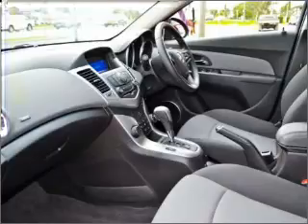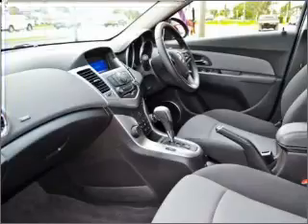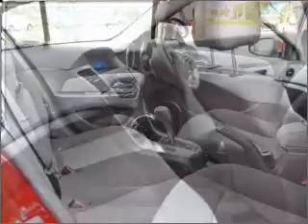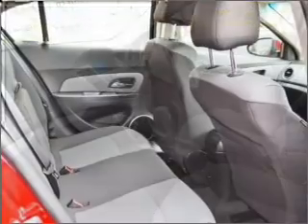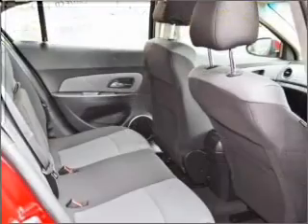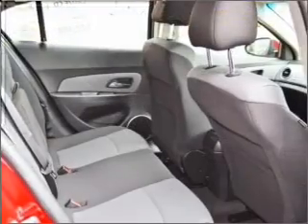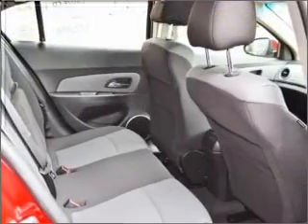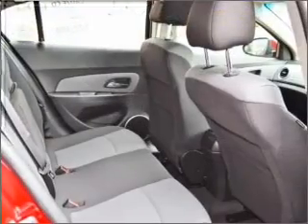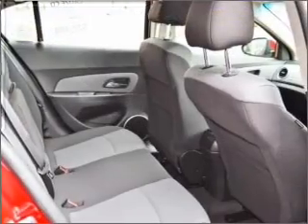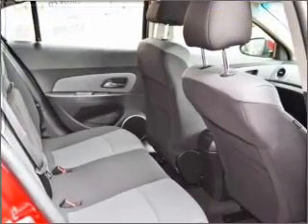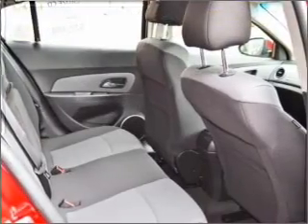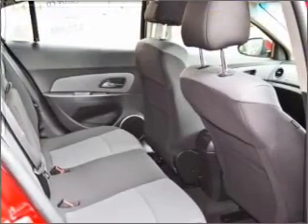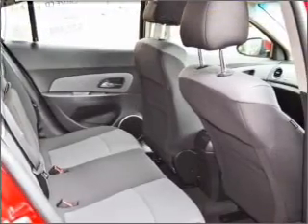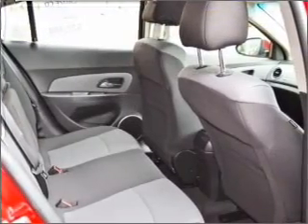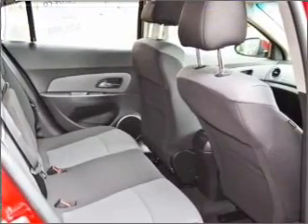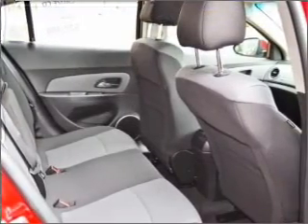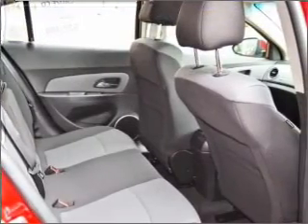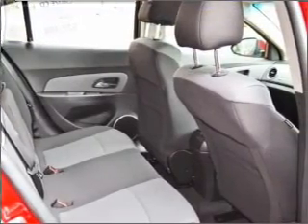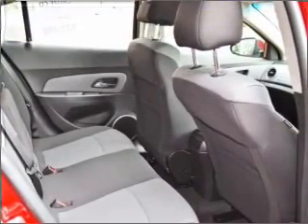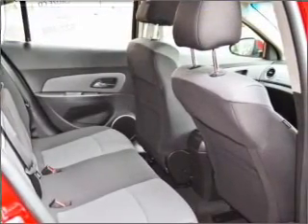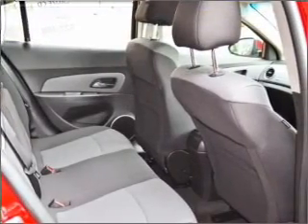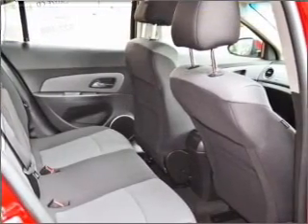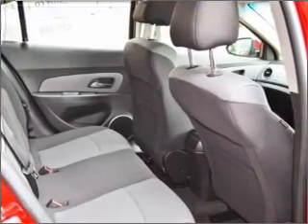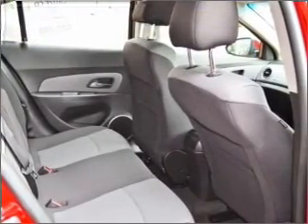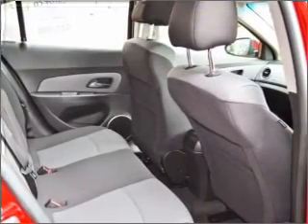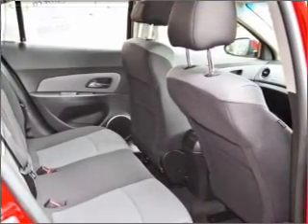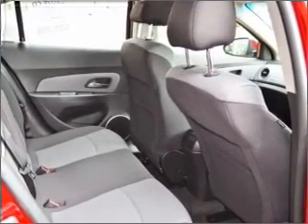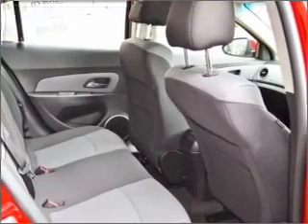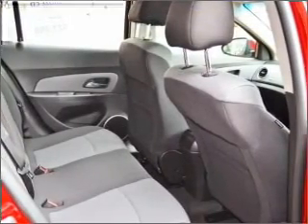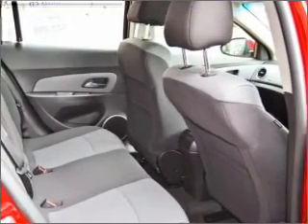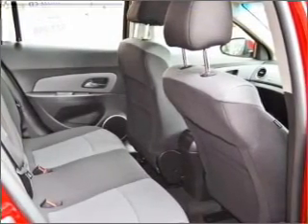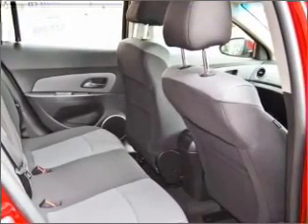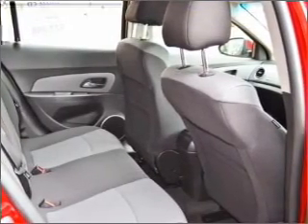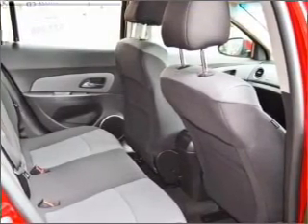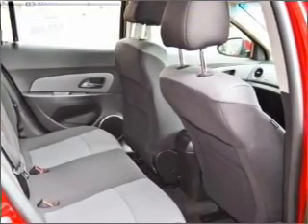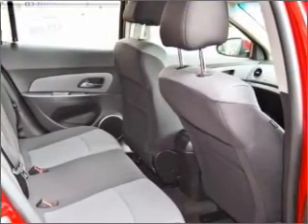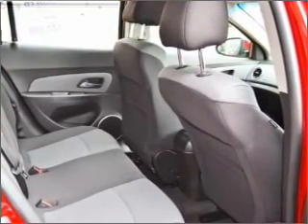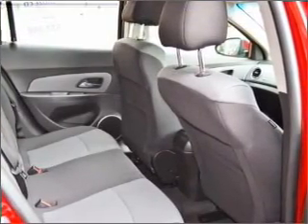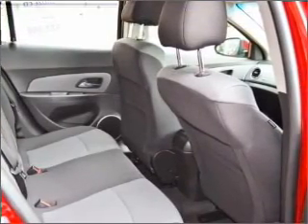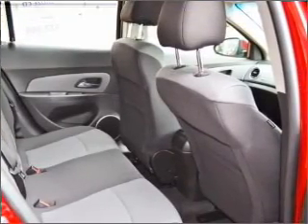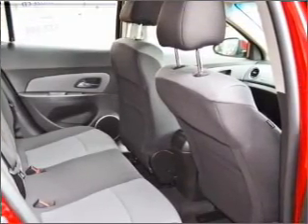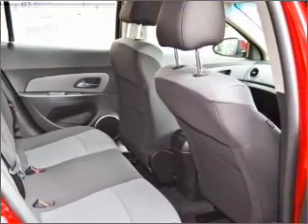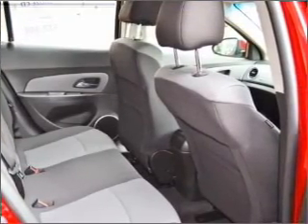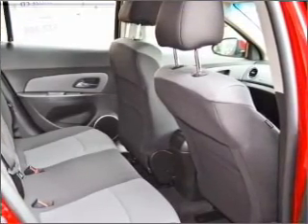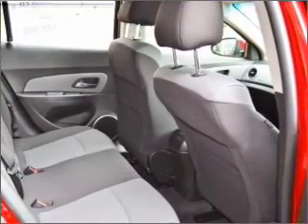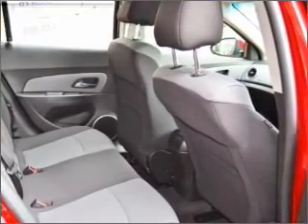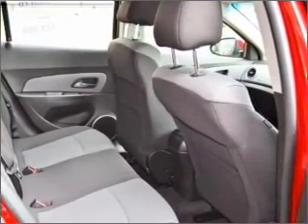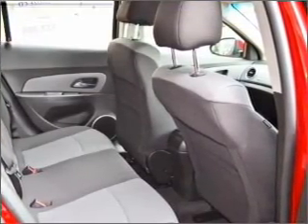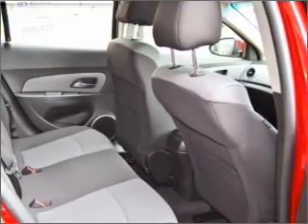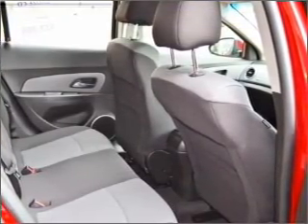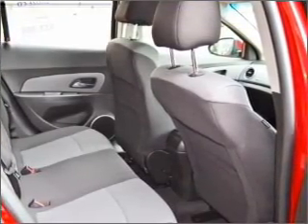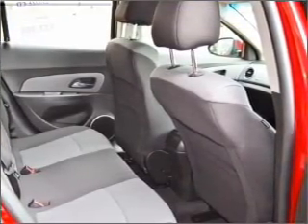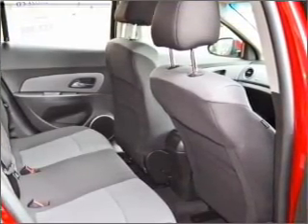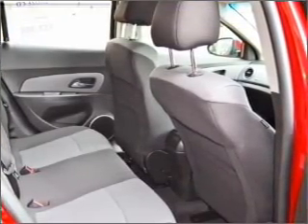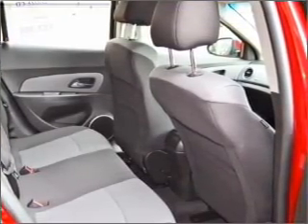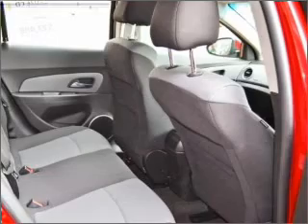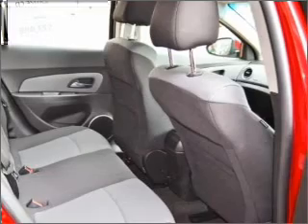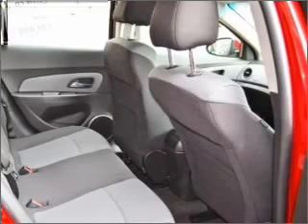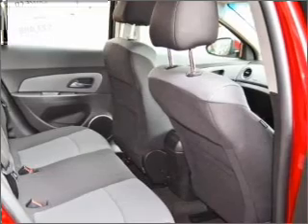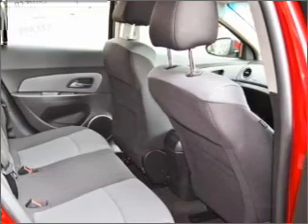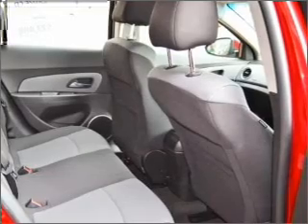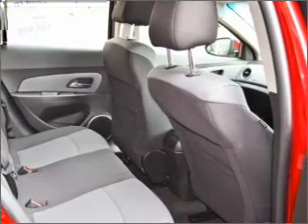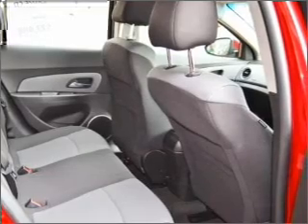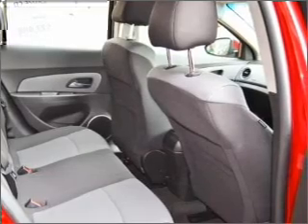An adjustable tilt steering wheel, ventilated disc brakes, side airbags, curtain head airbags, and stability control.